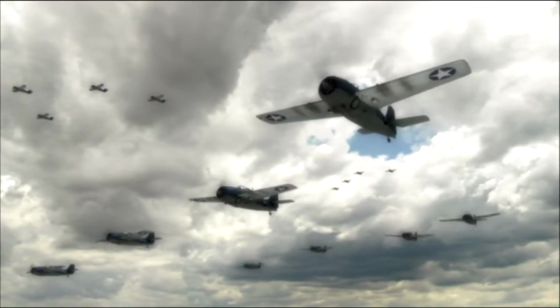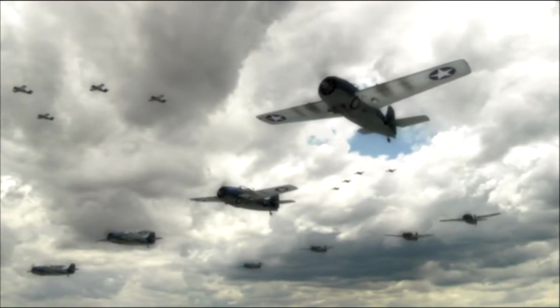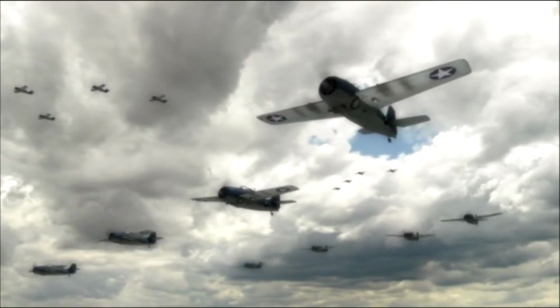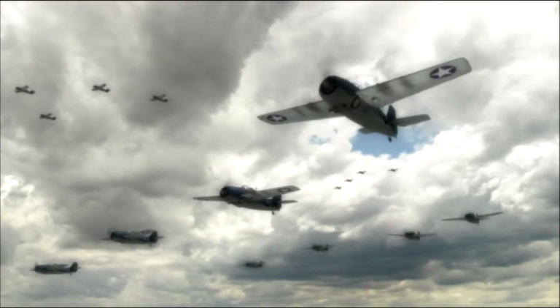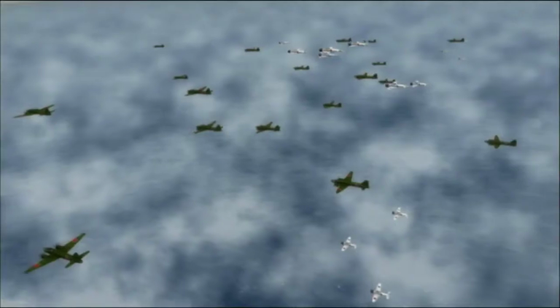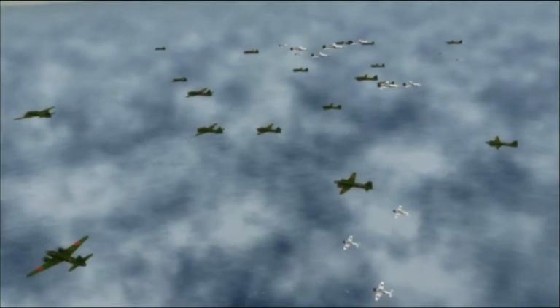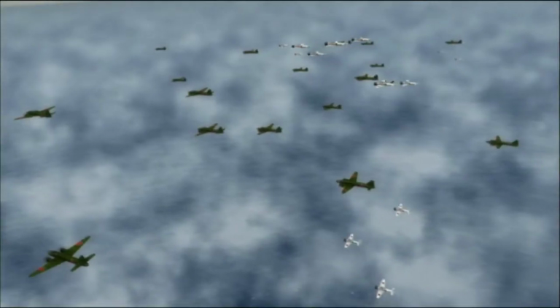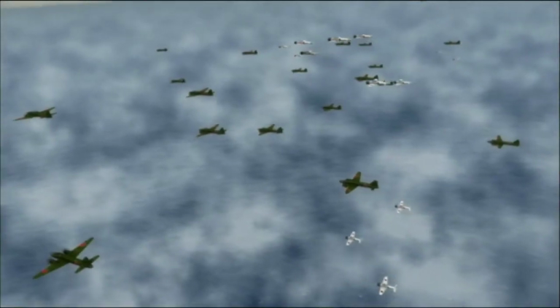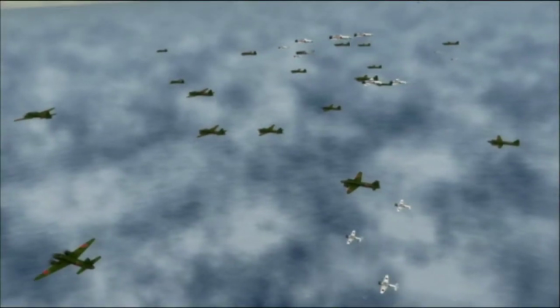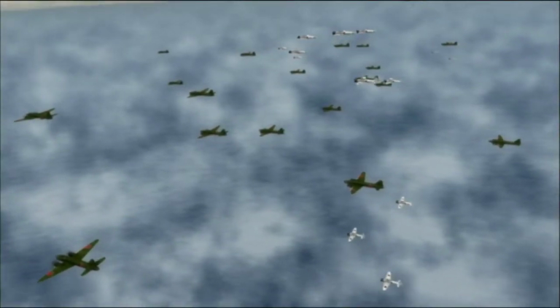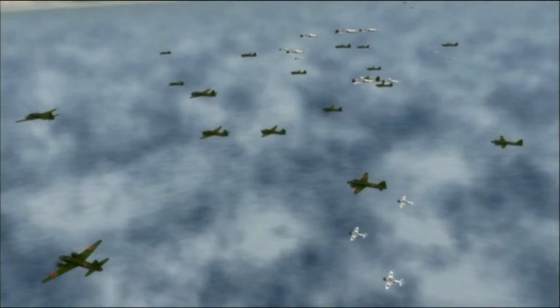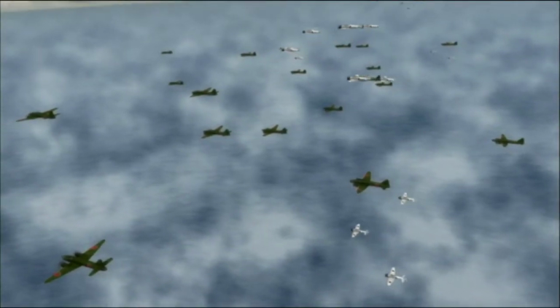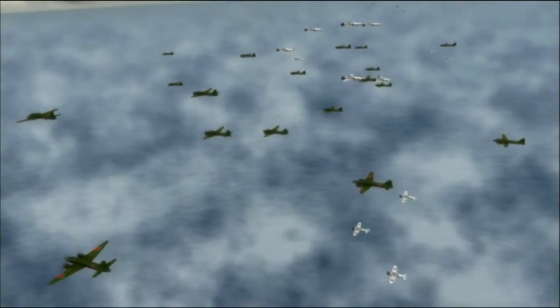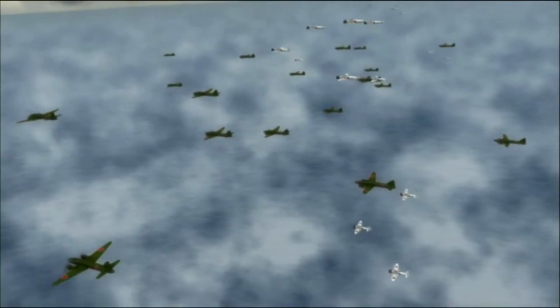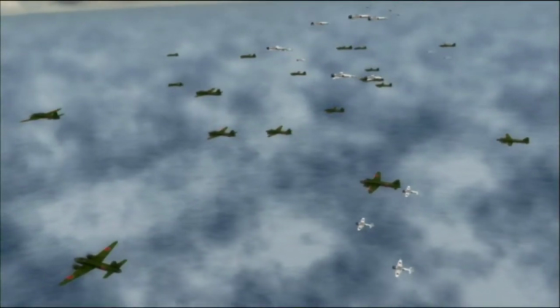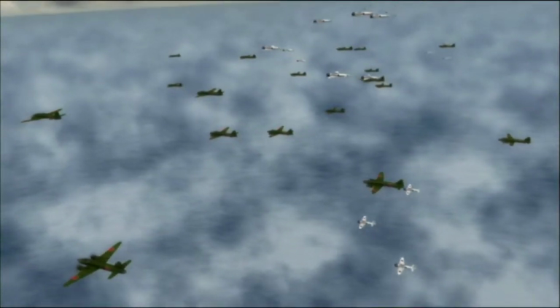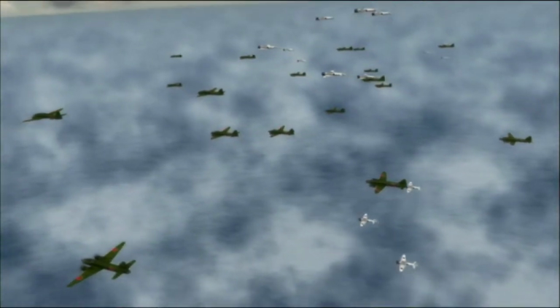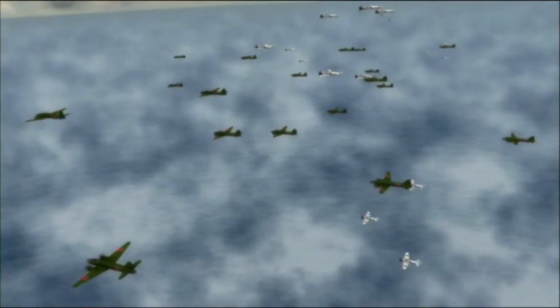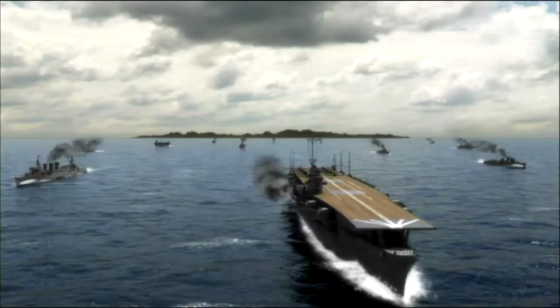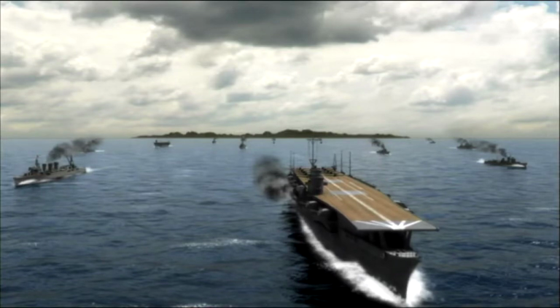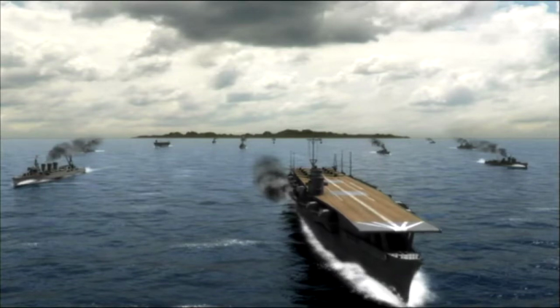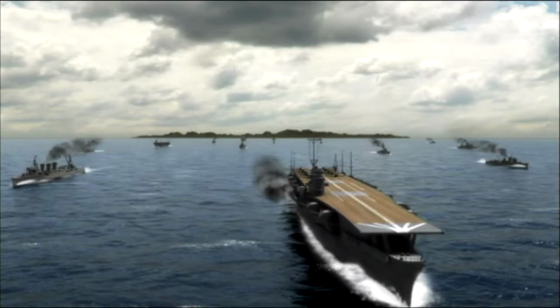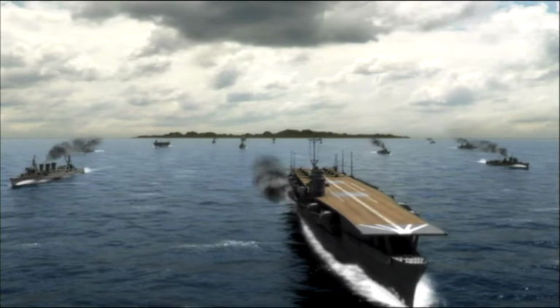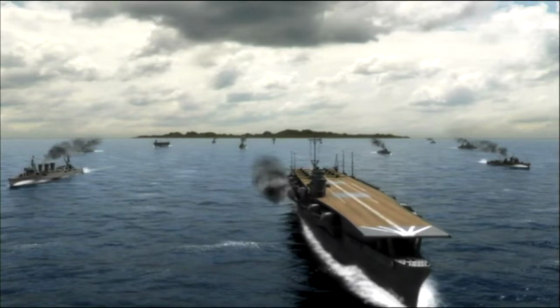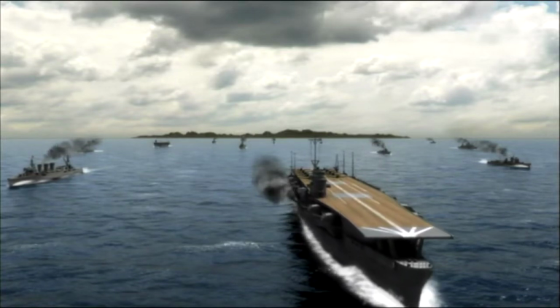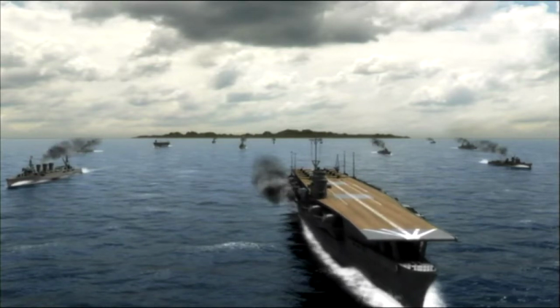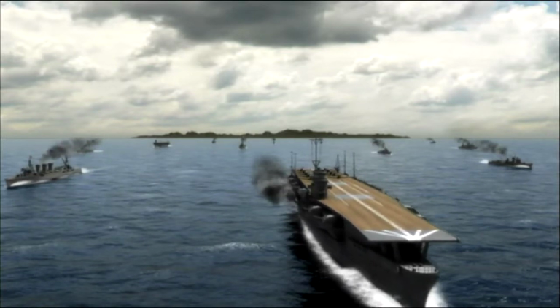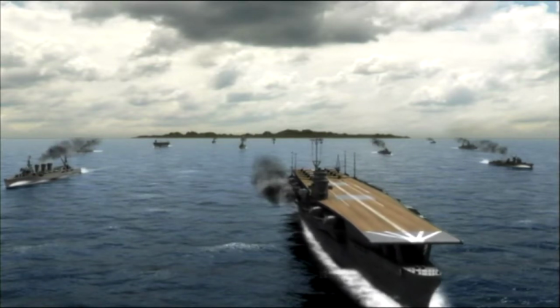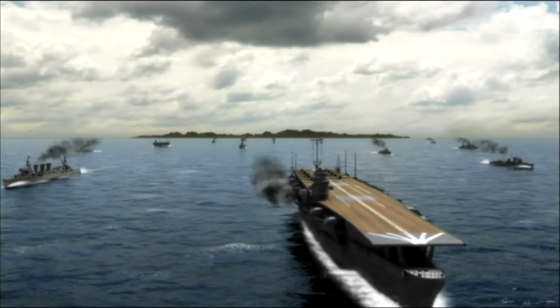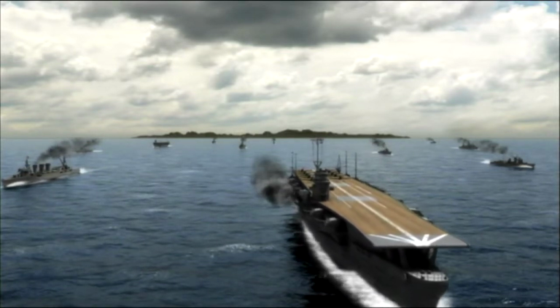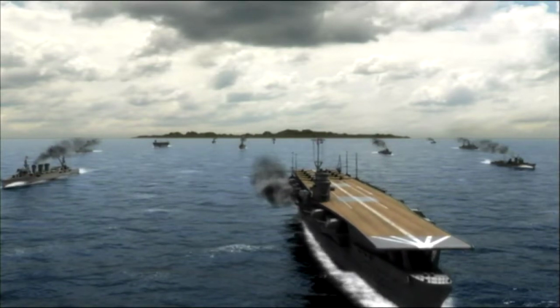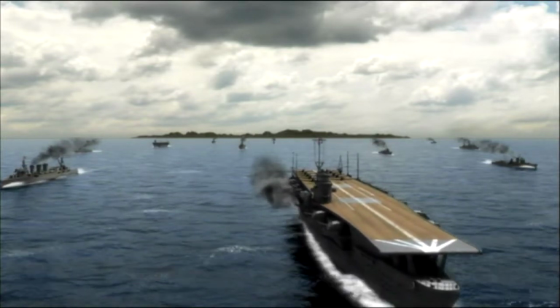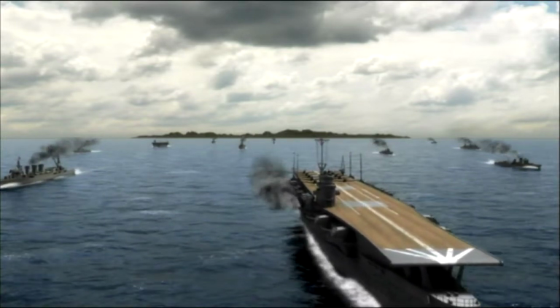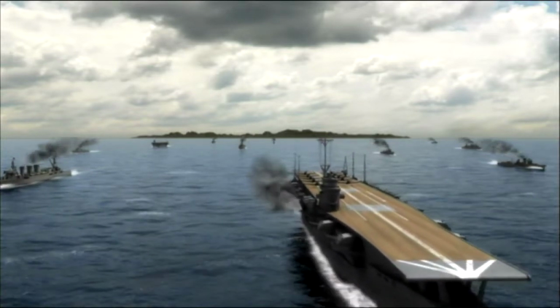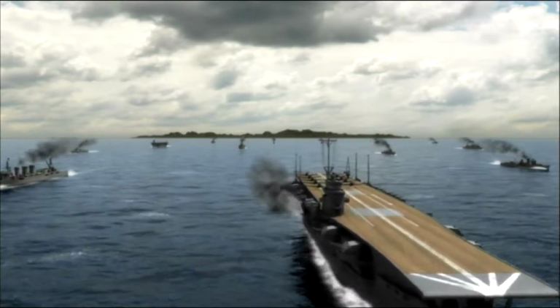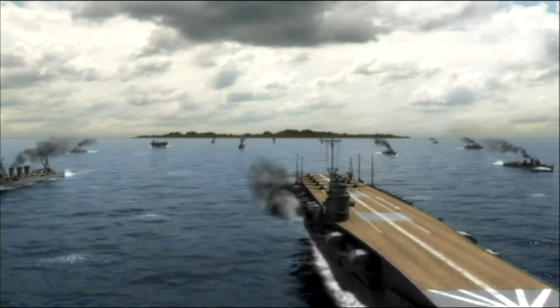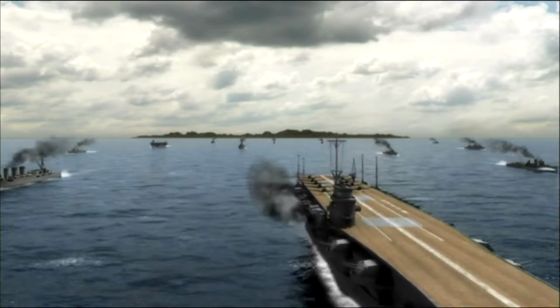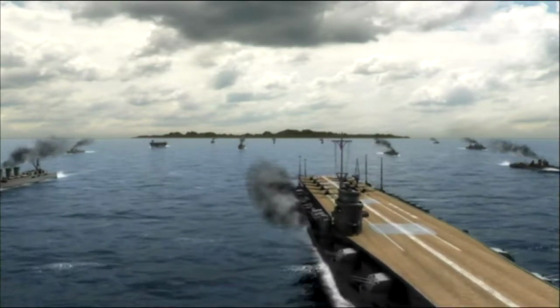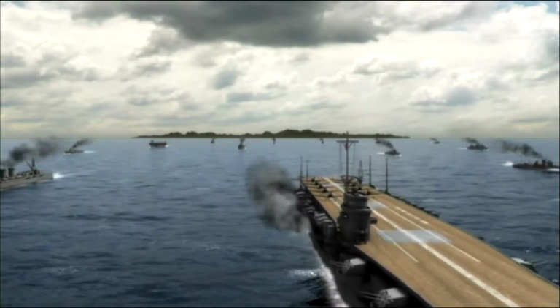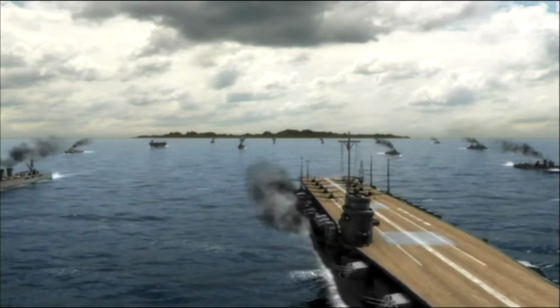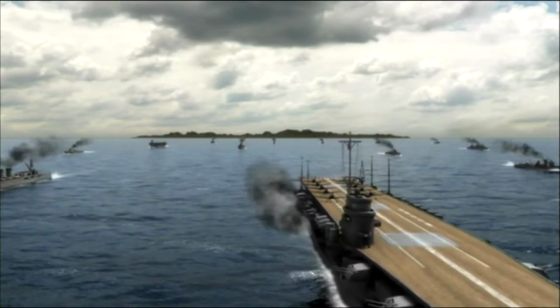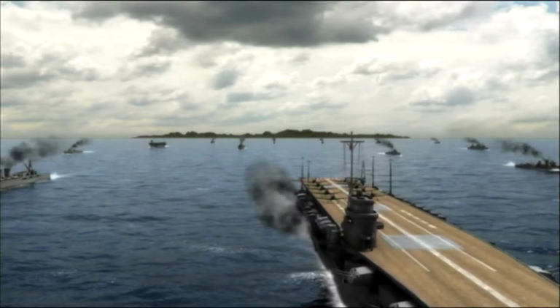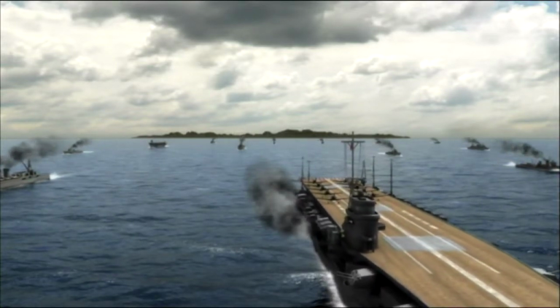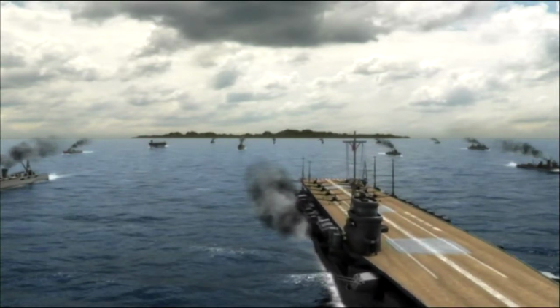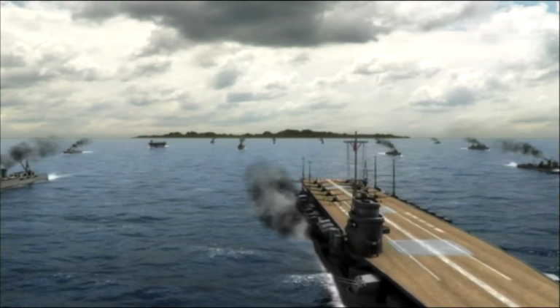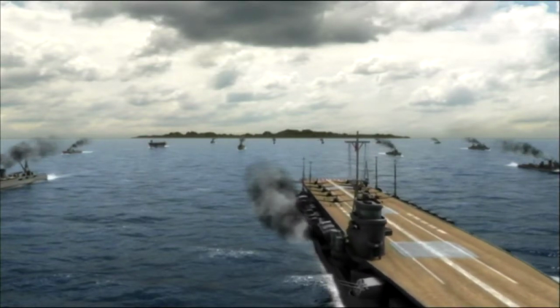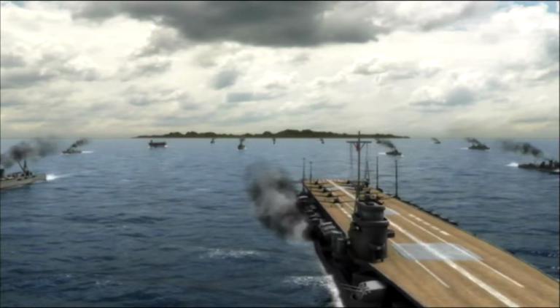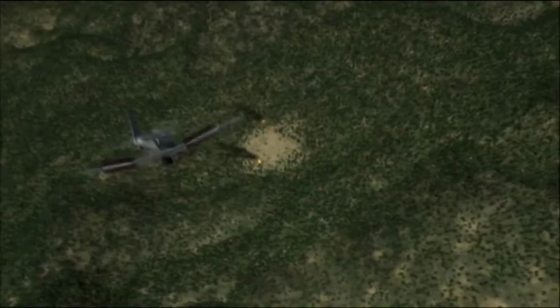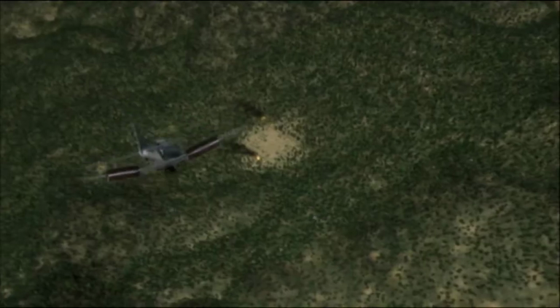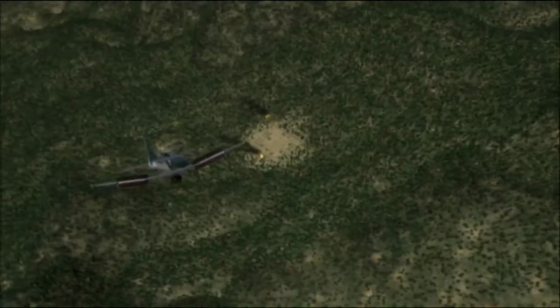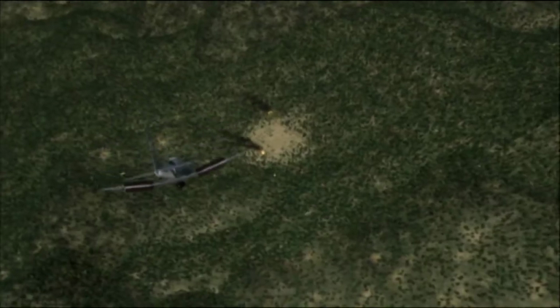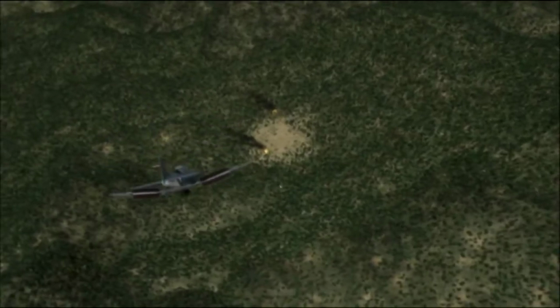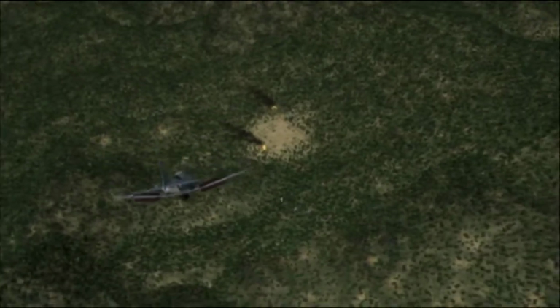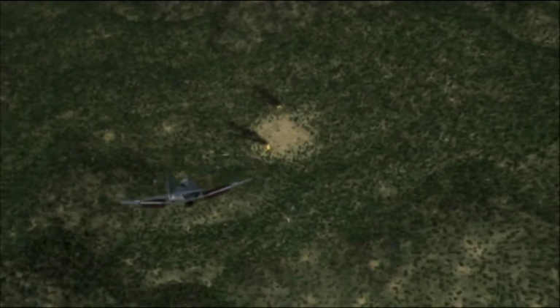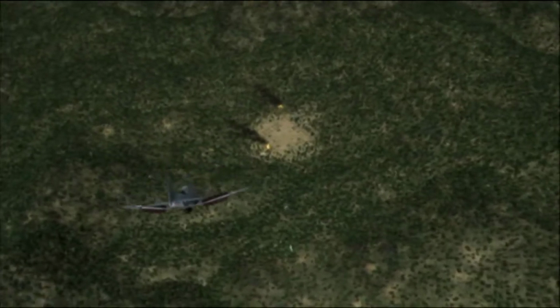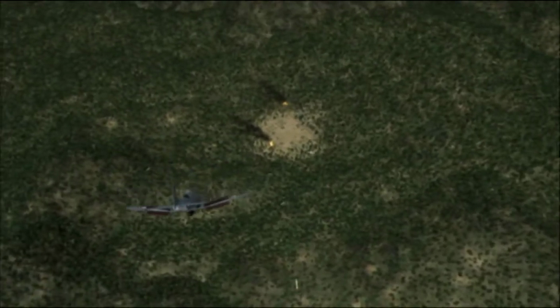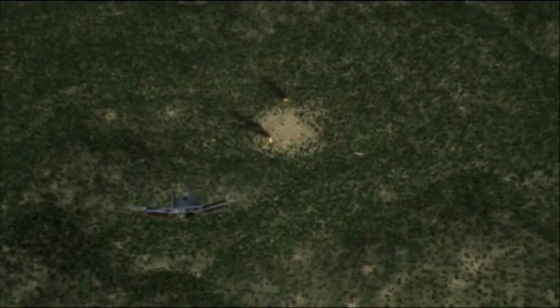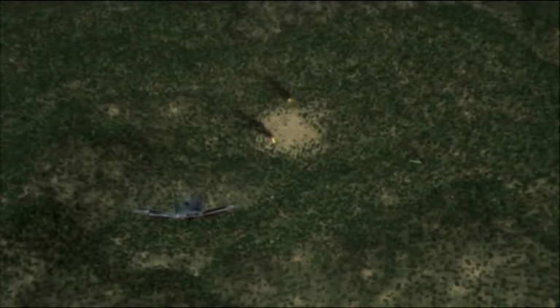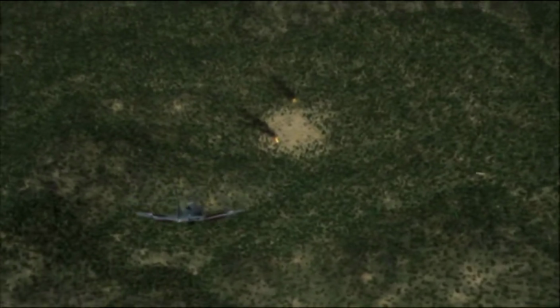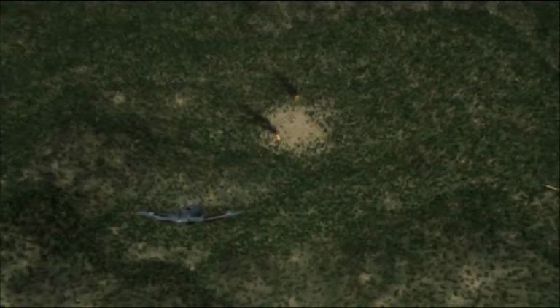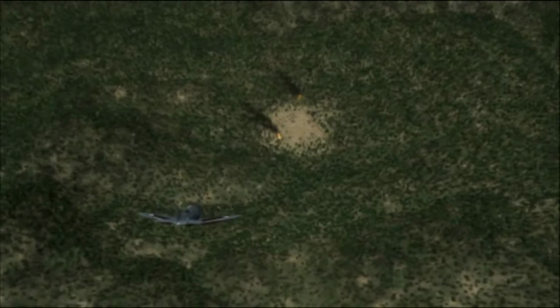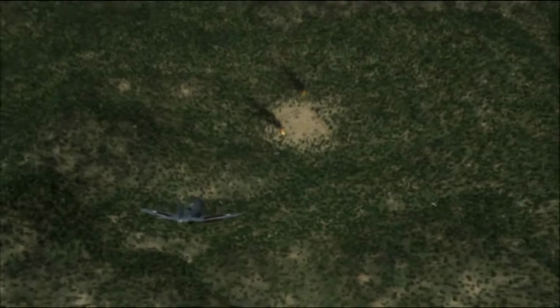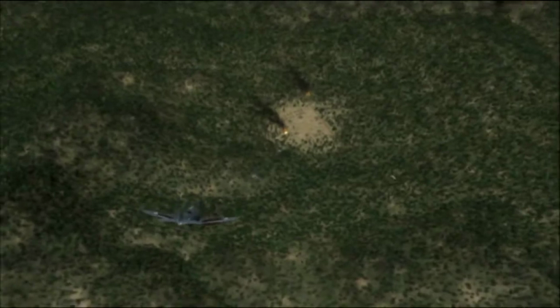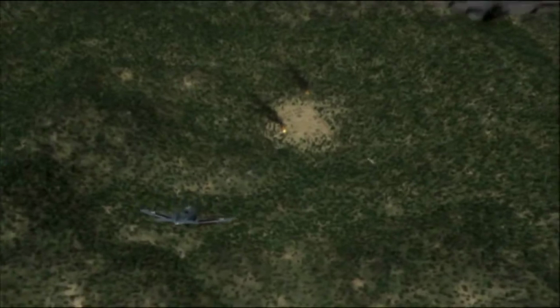It's a dangerous mission. With the enemy in full attack mode, there's no guarantee that Henderson Field will be in US hands when the planes arrive.